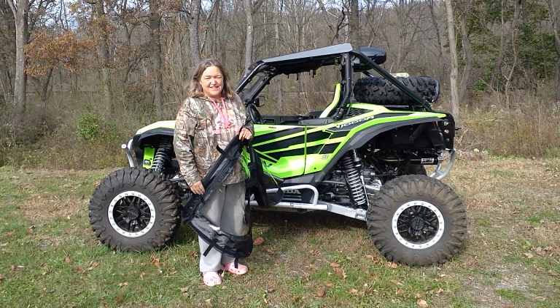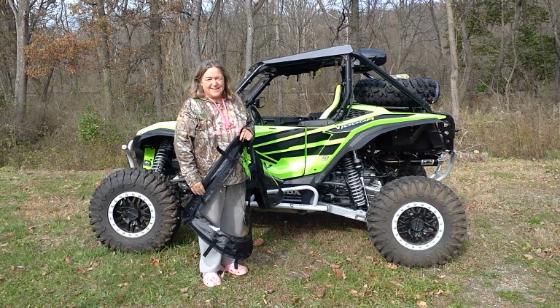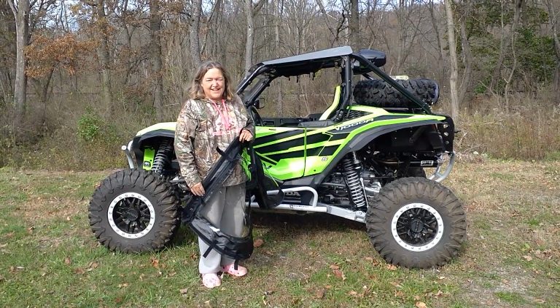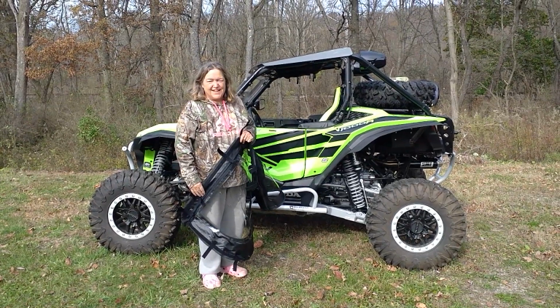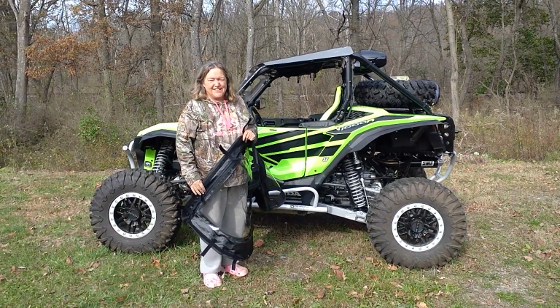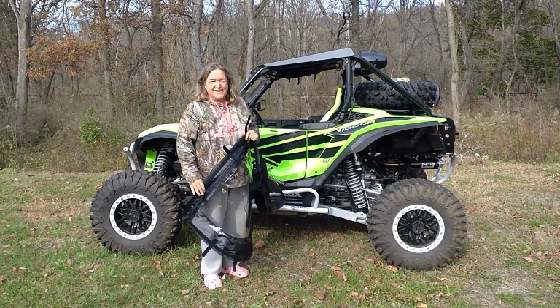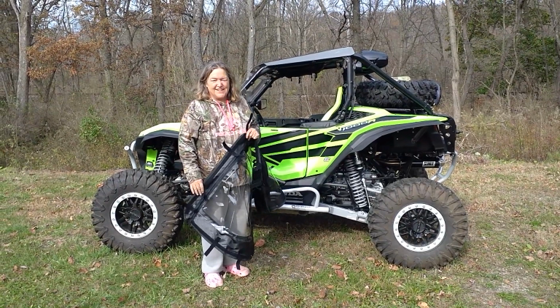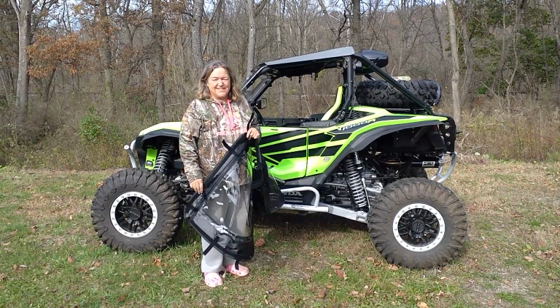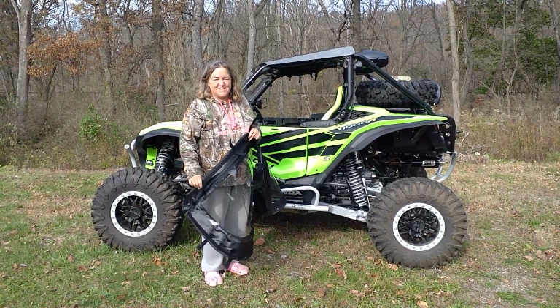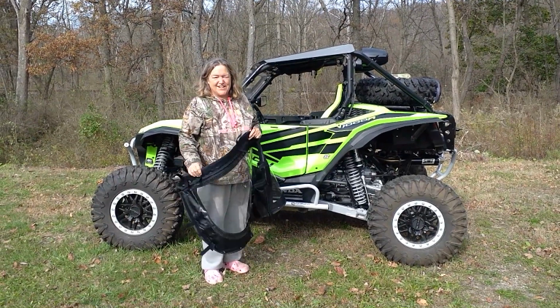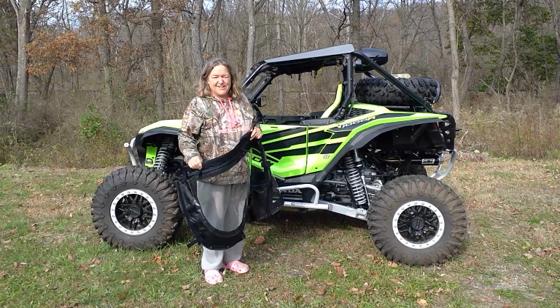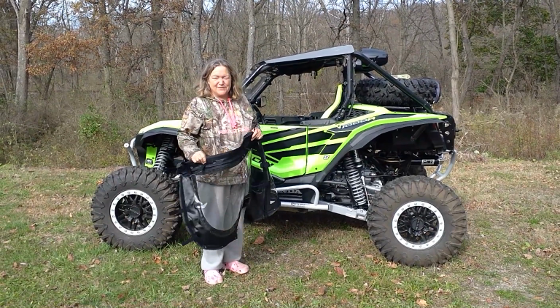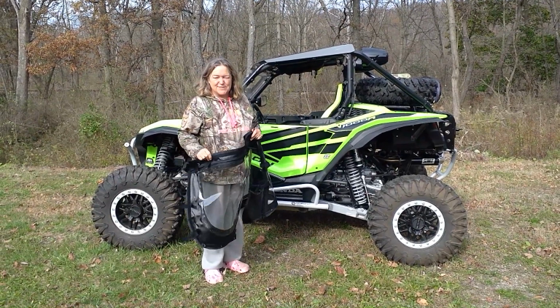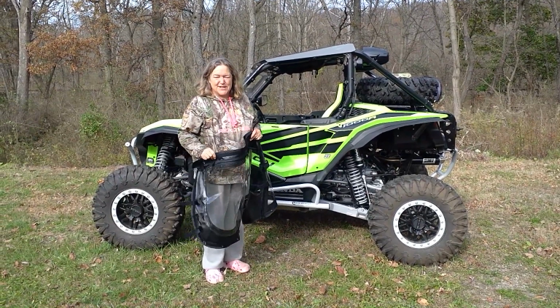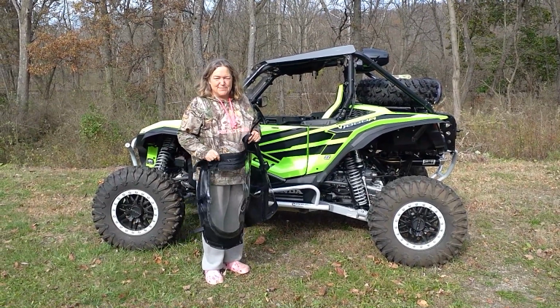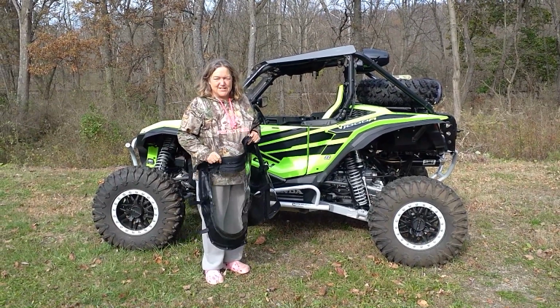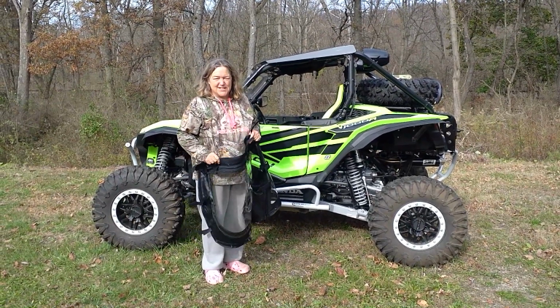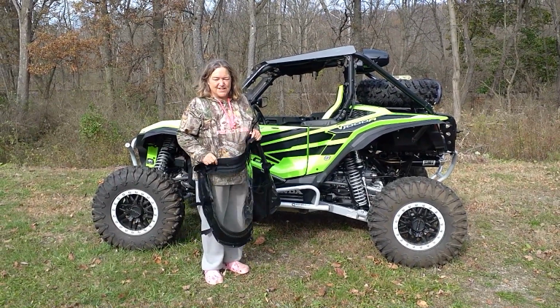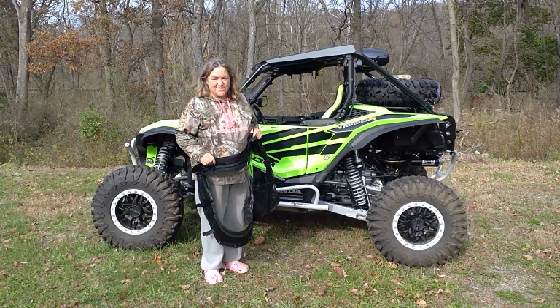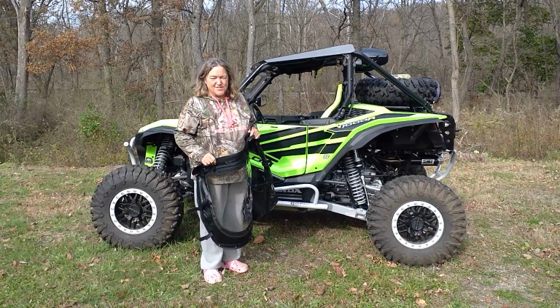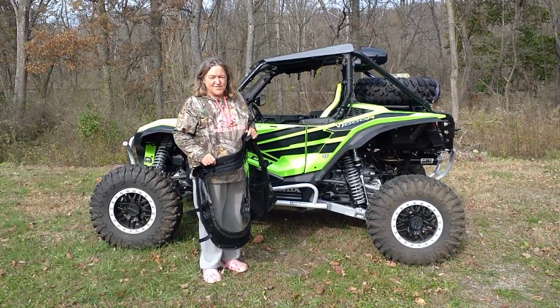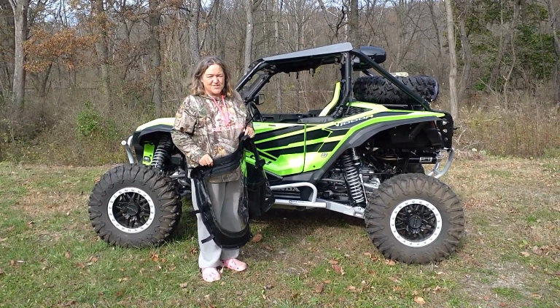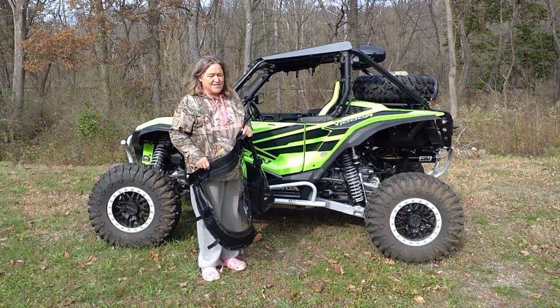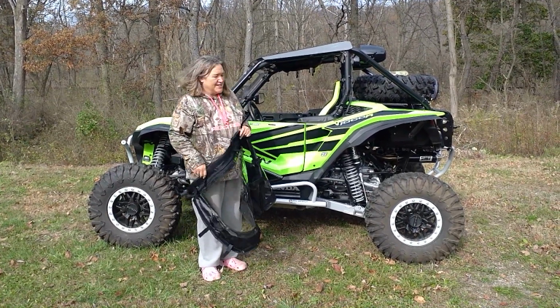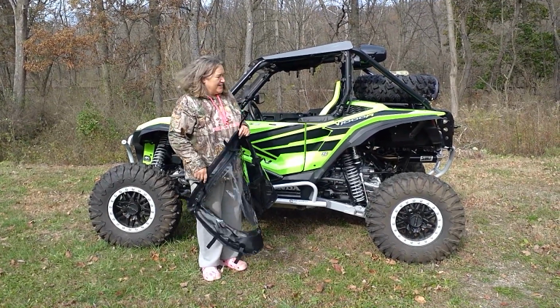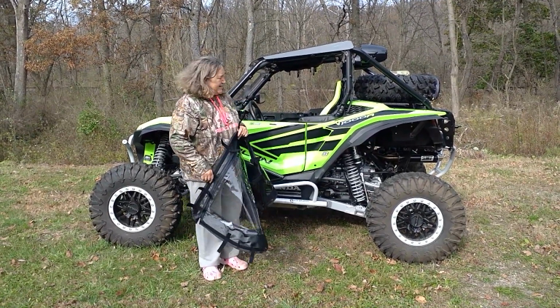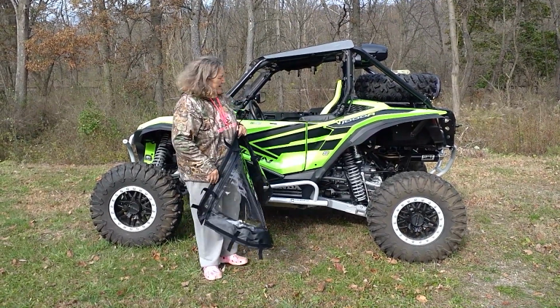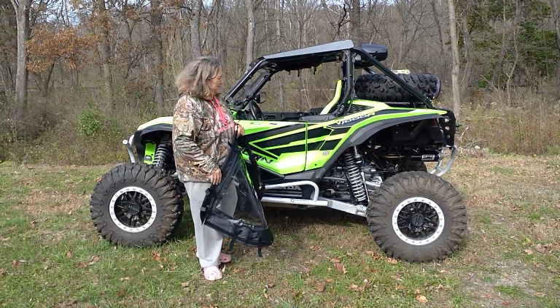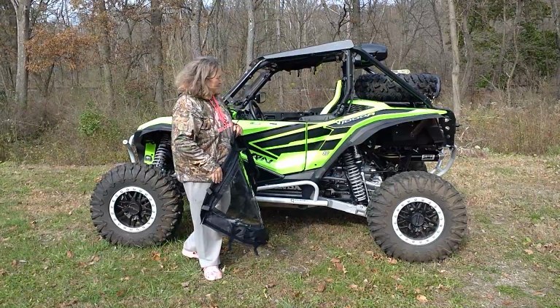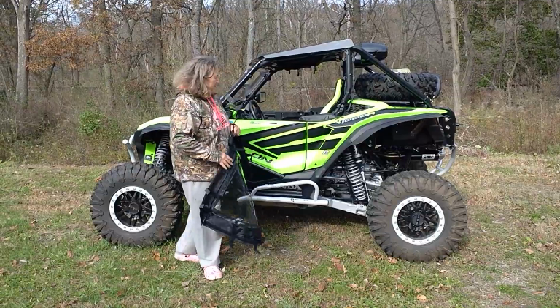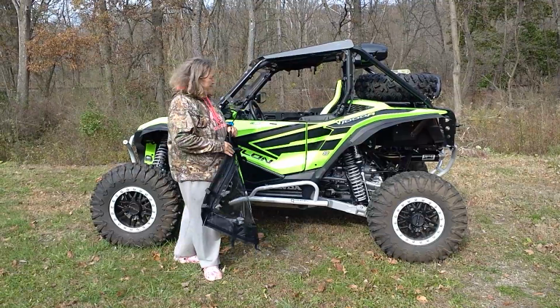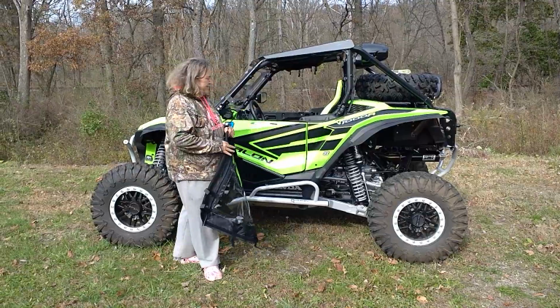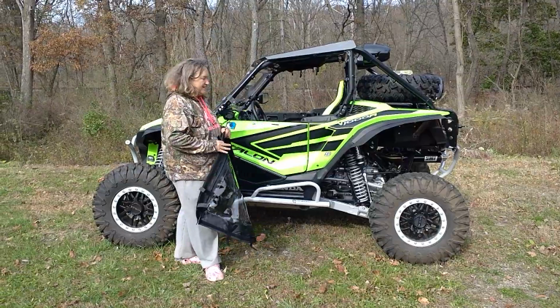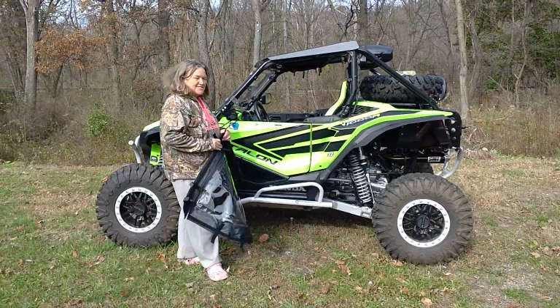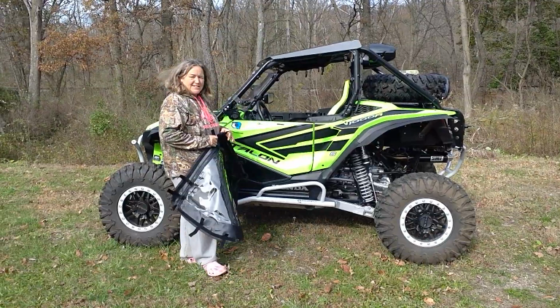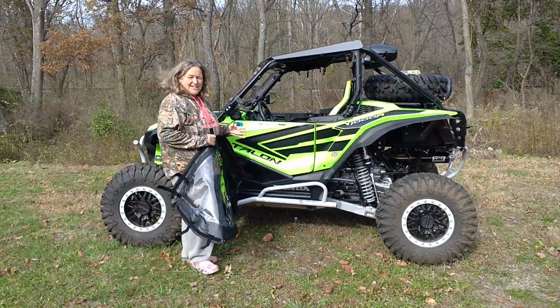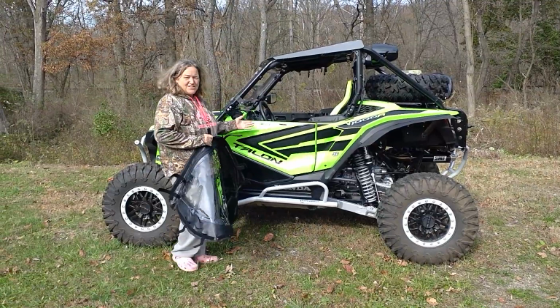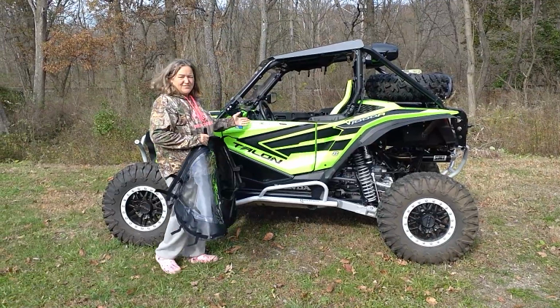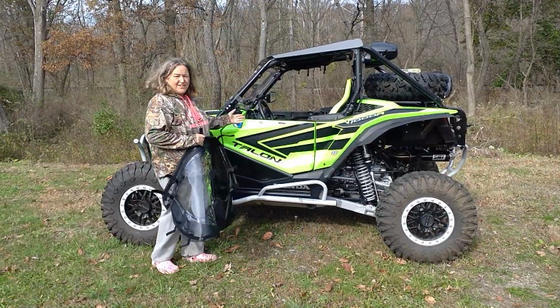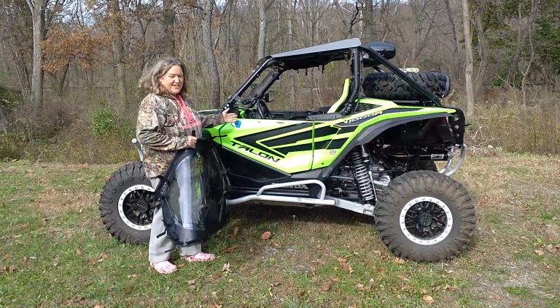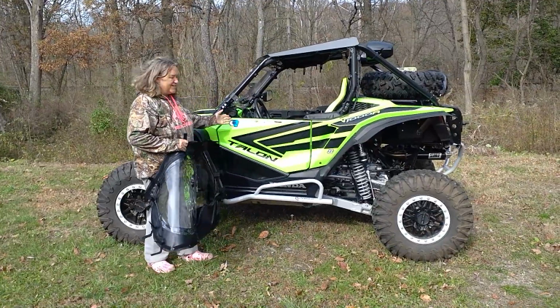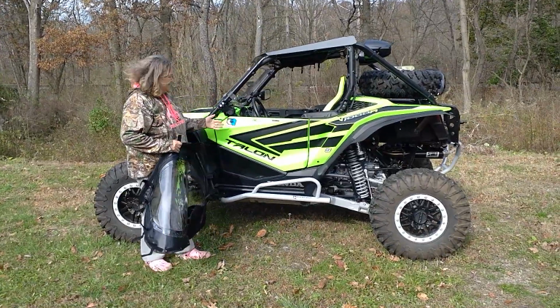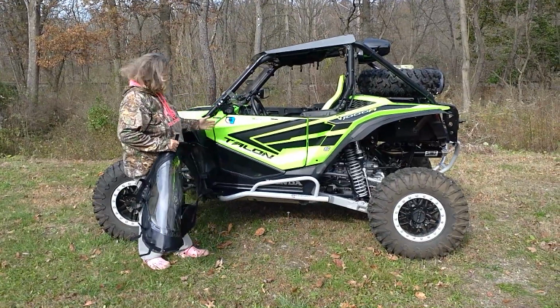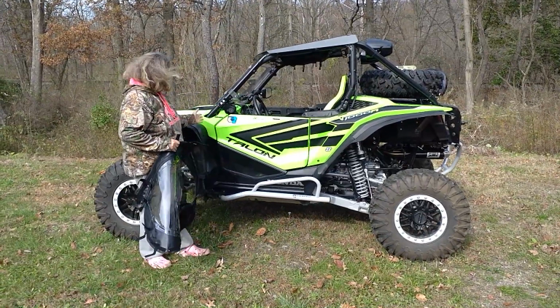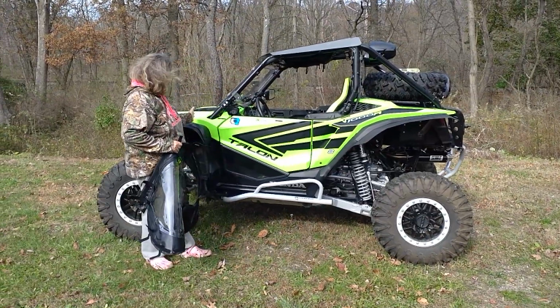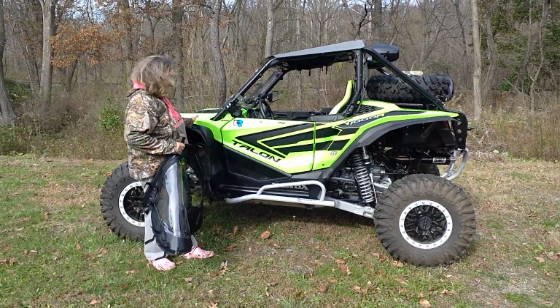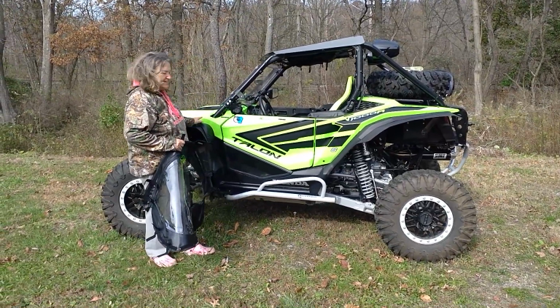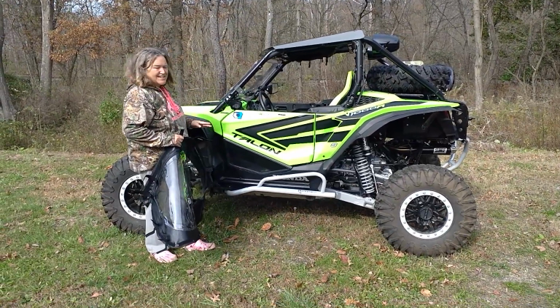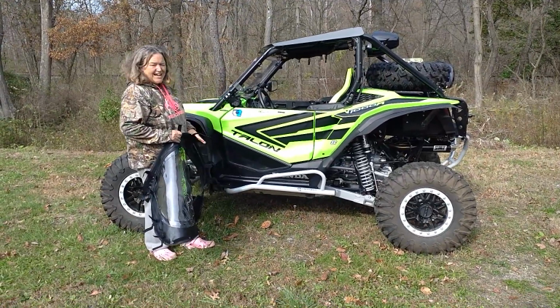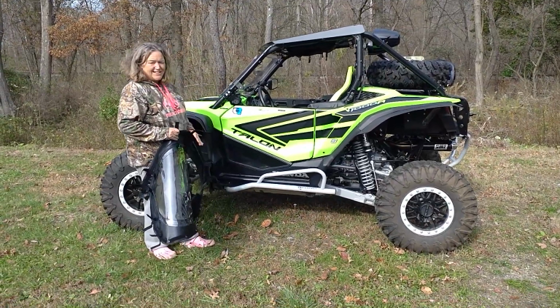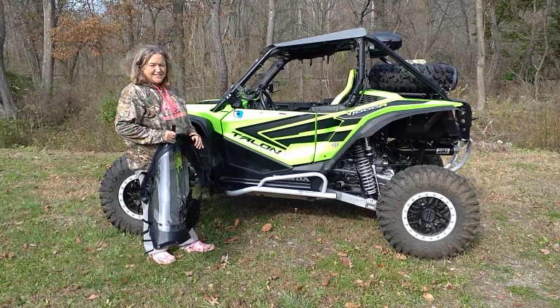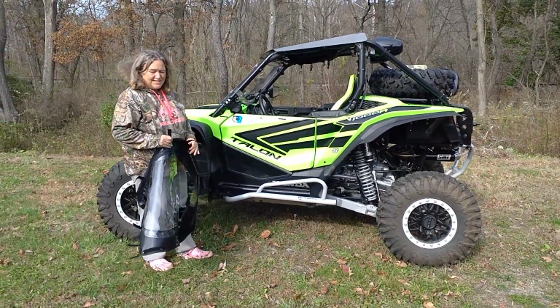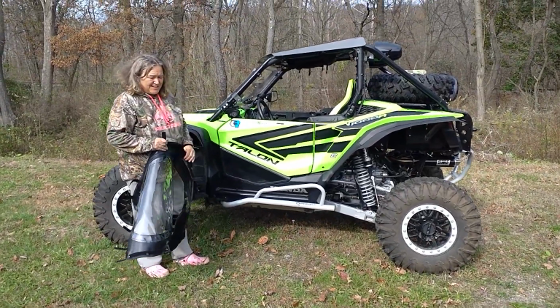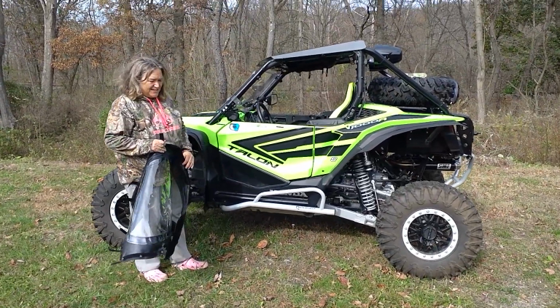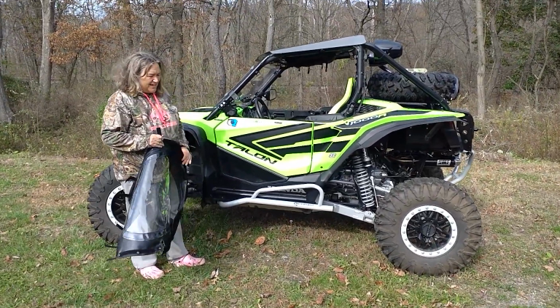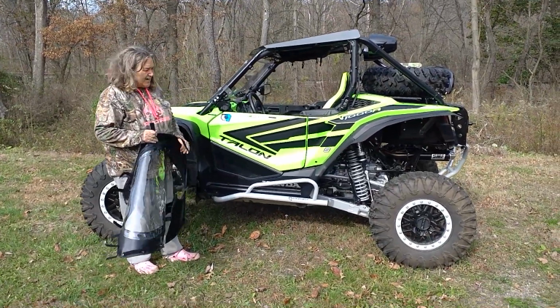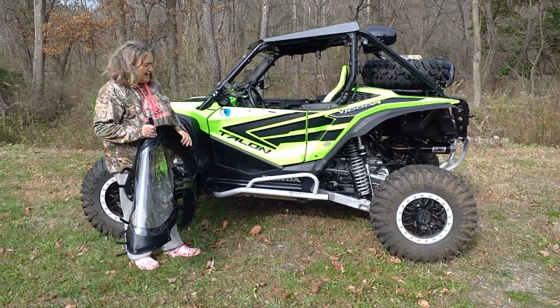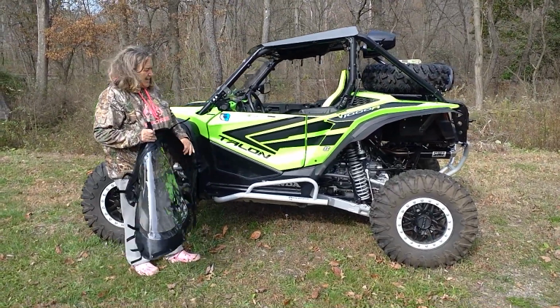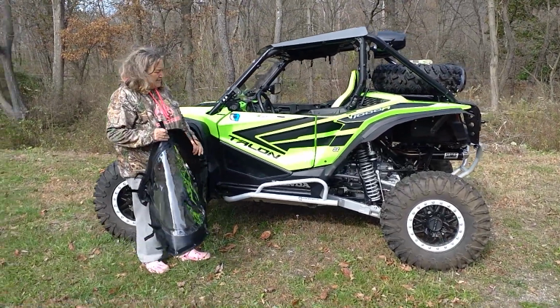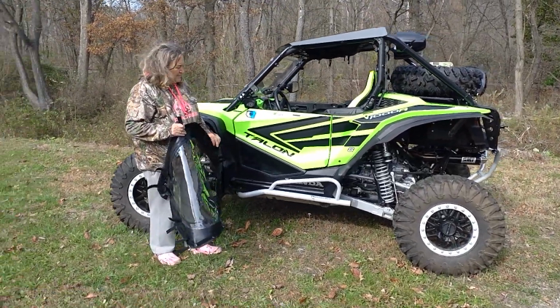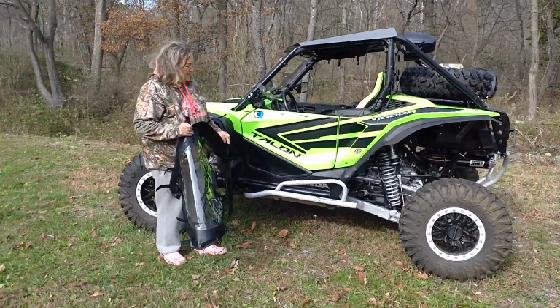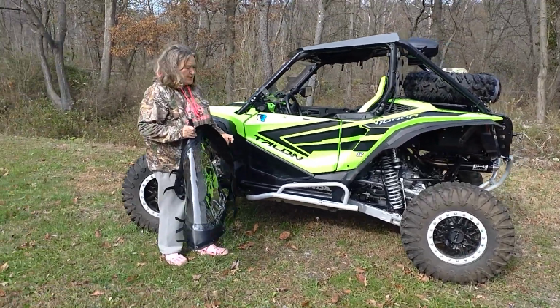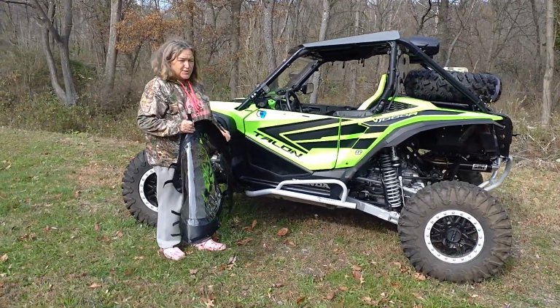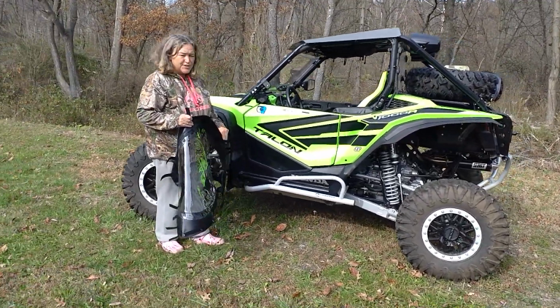Hi there, Sherry from Side-by-Side Enclosures. I'm here for the installation video for the Honda Talon two-door.